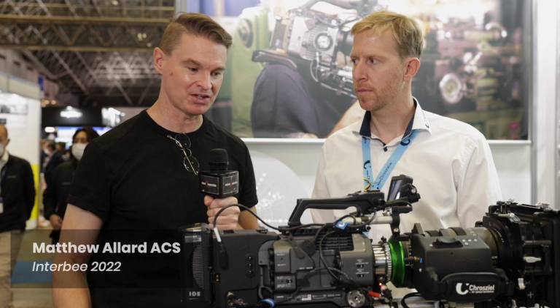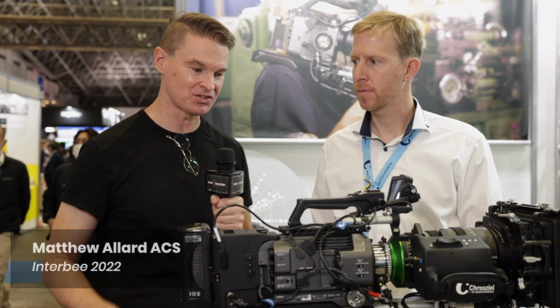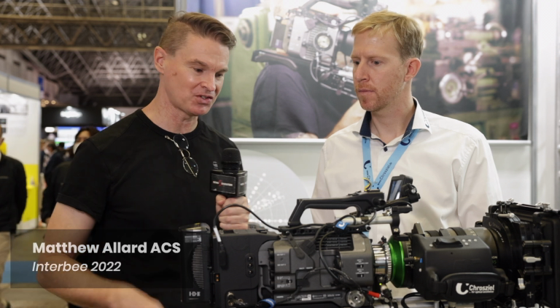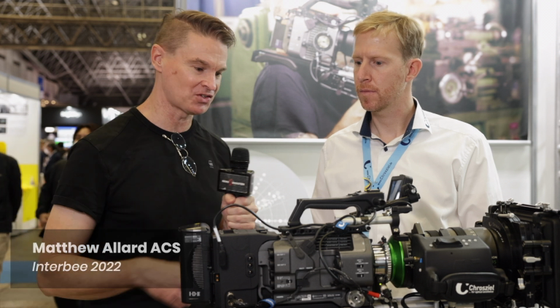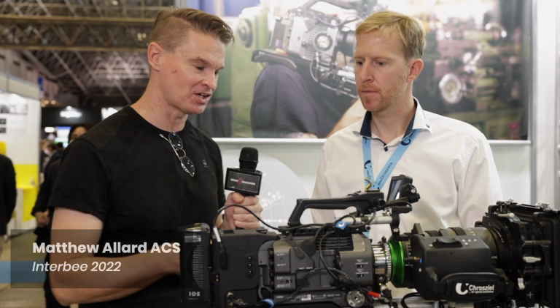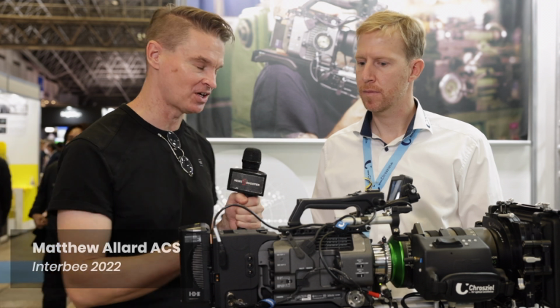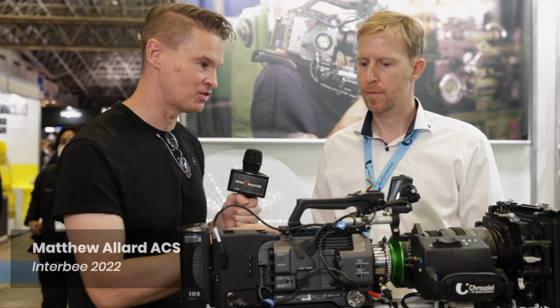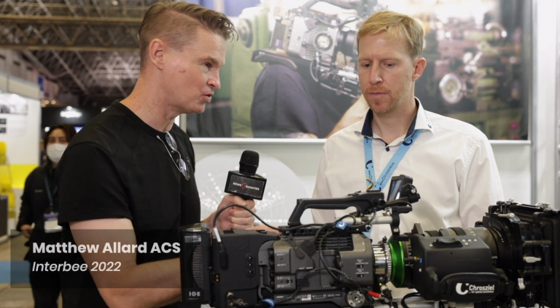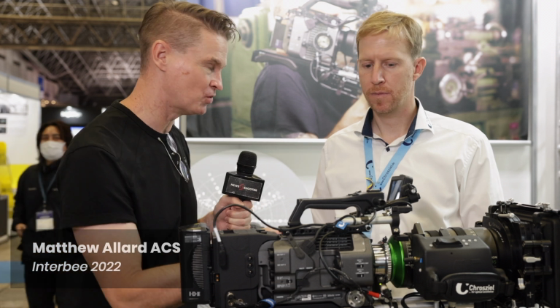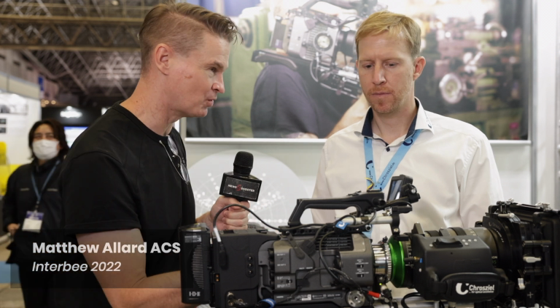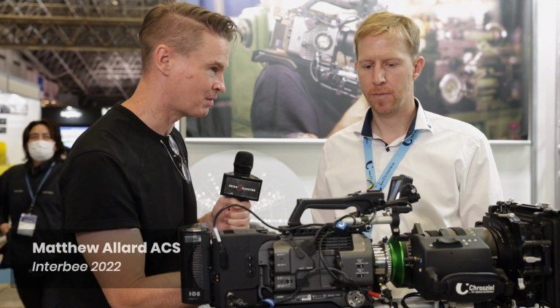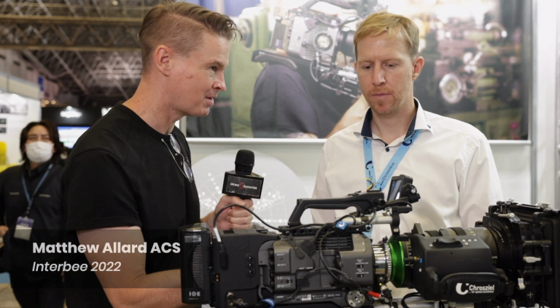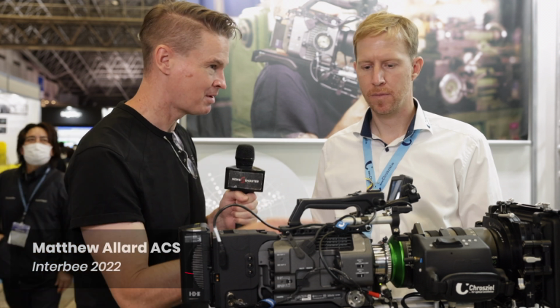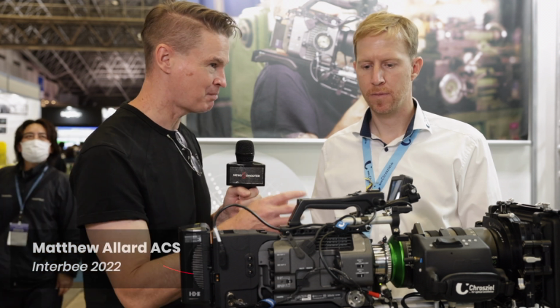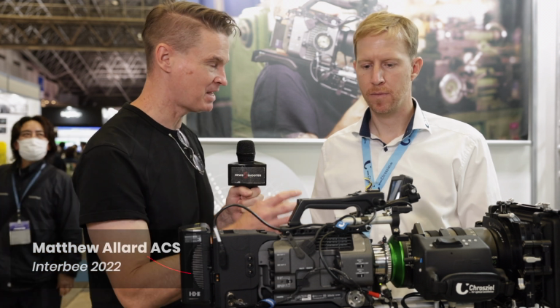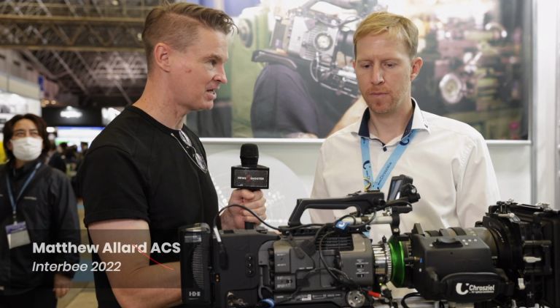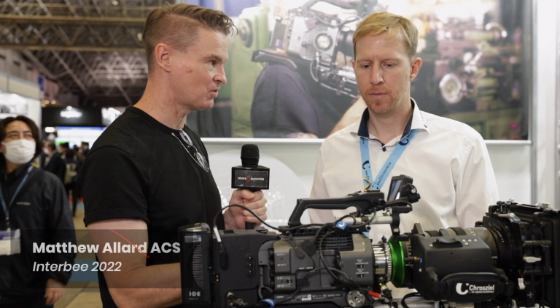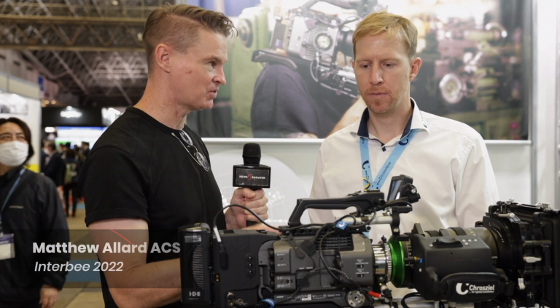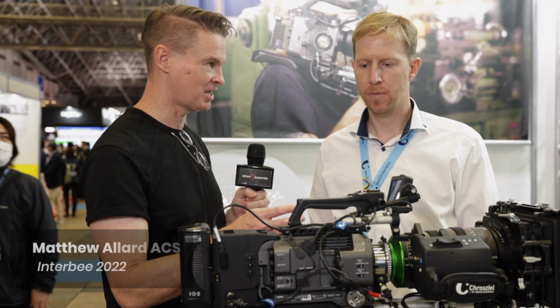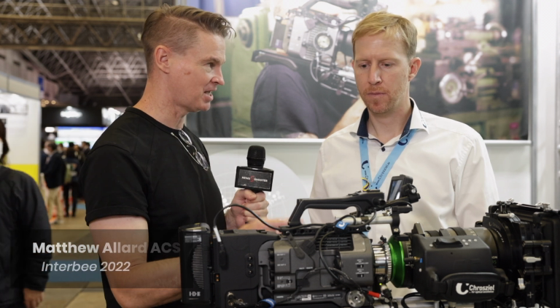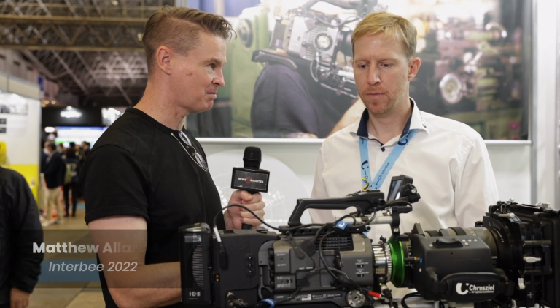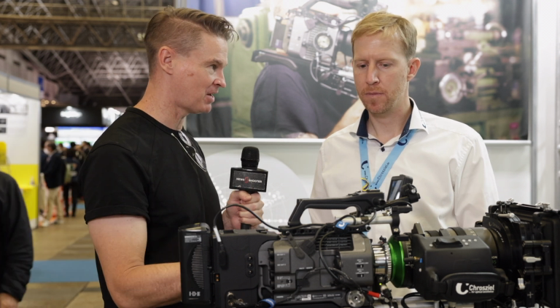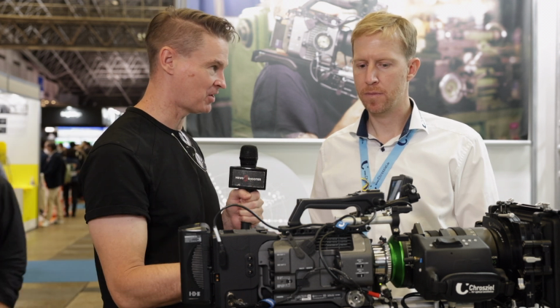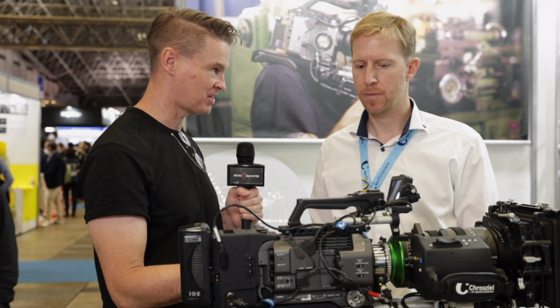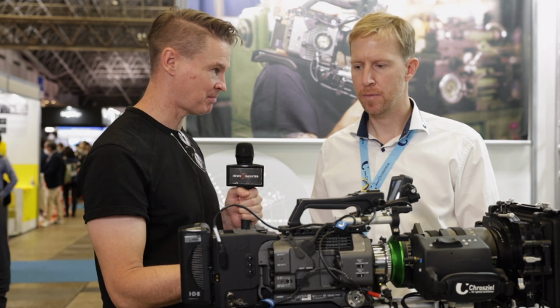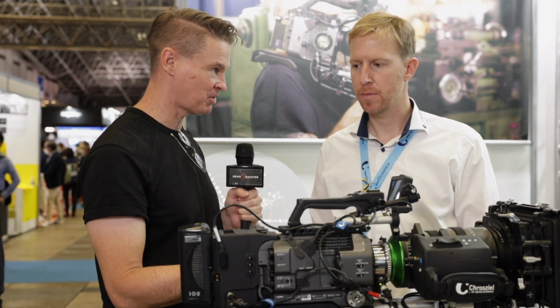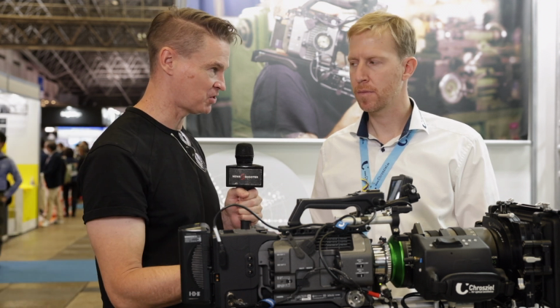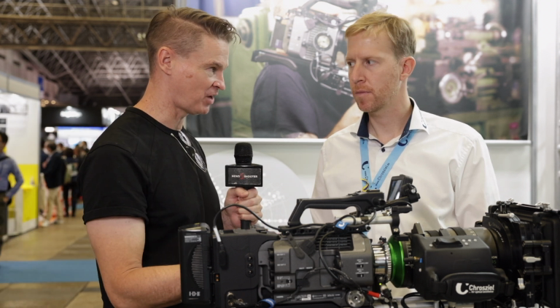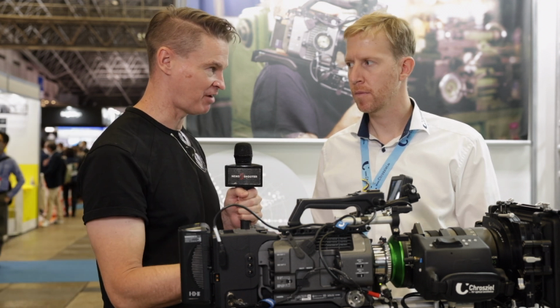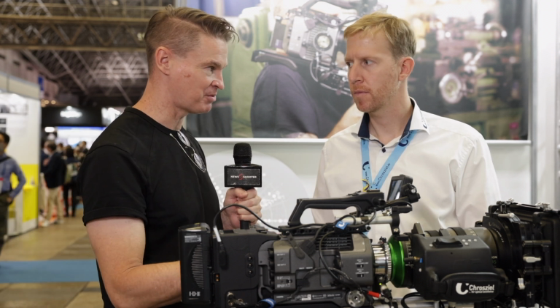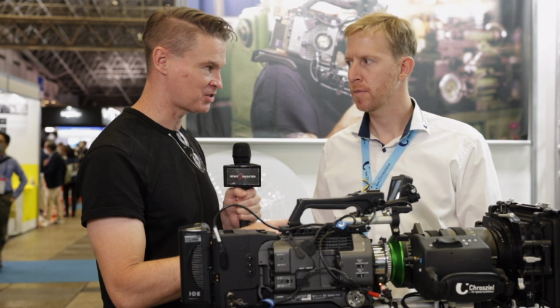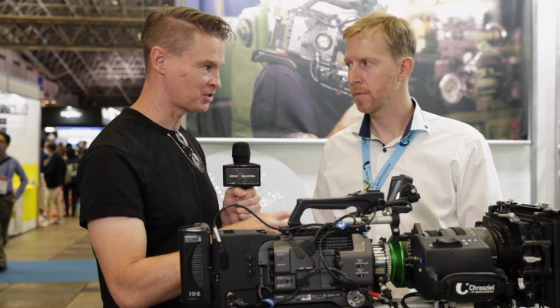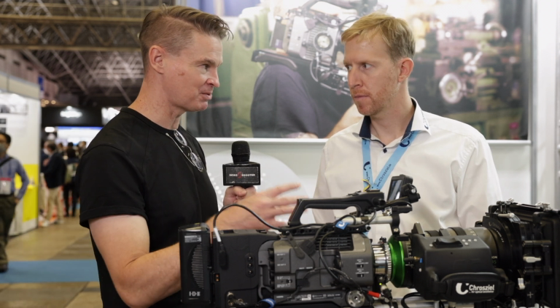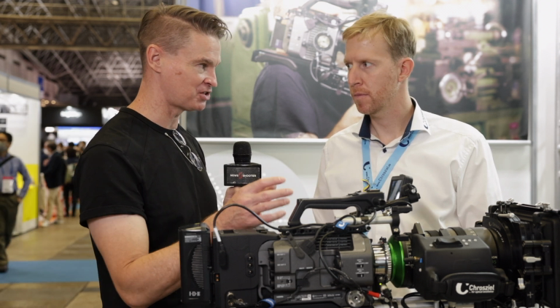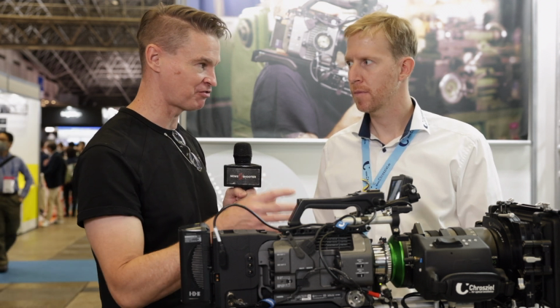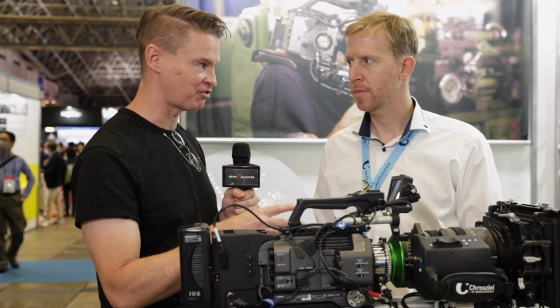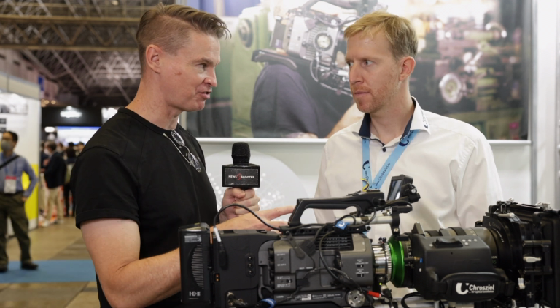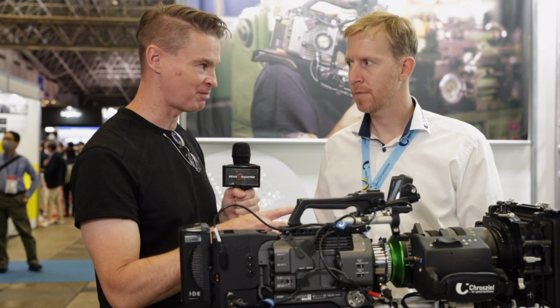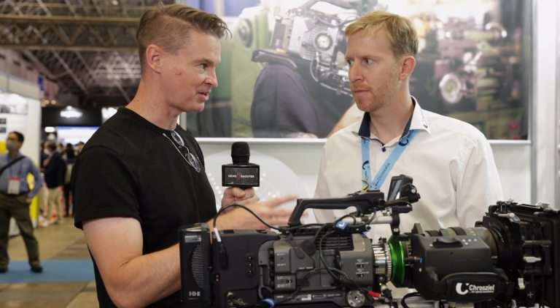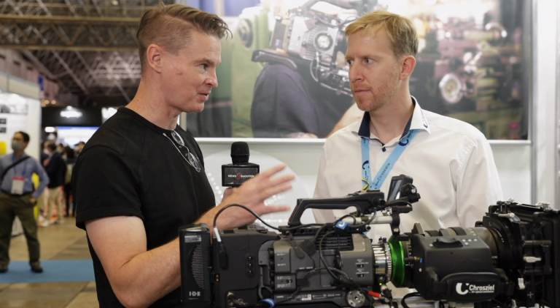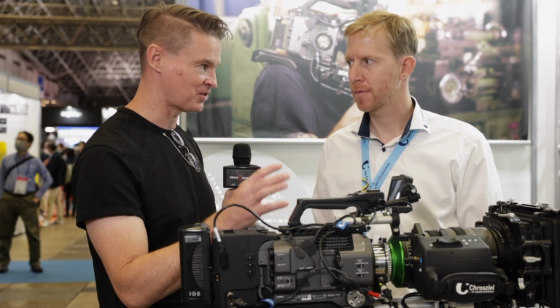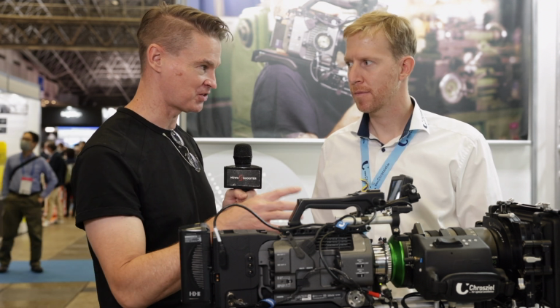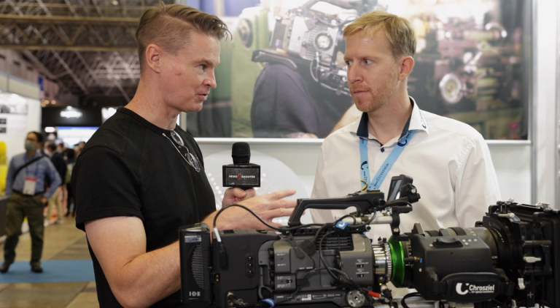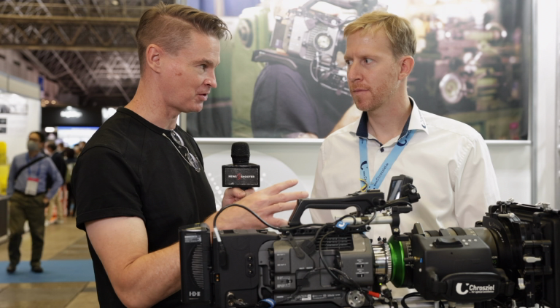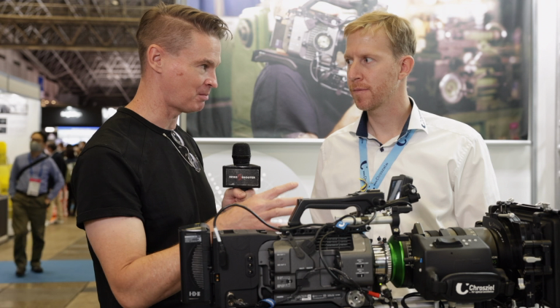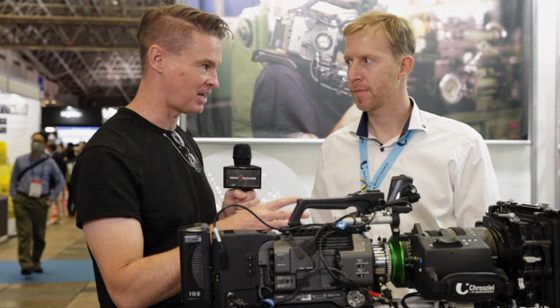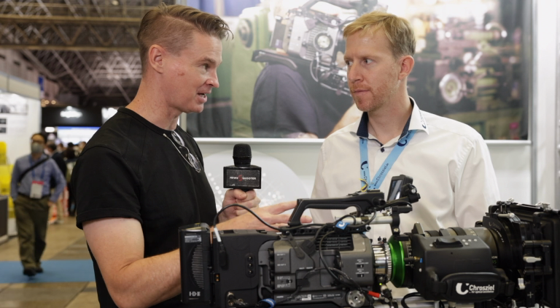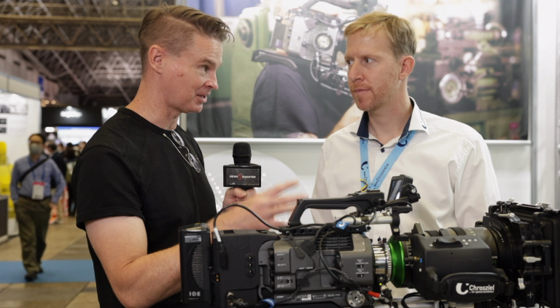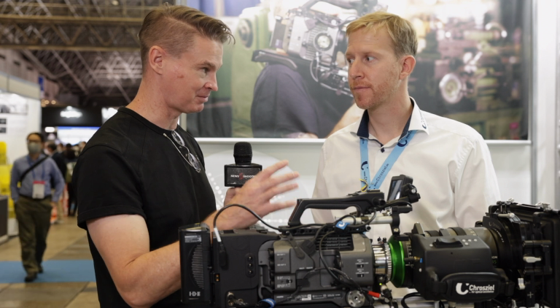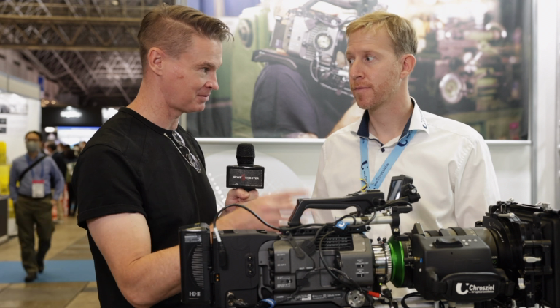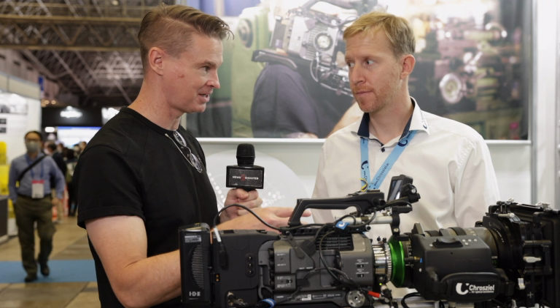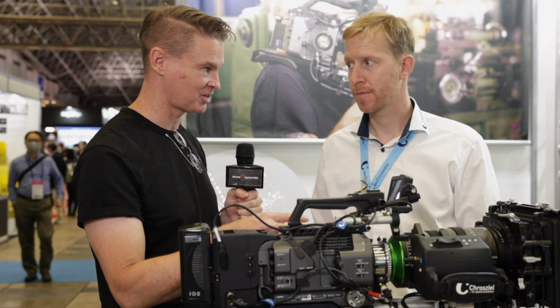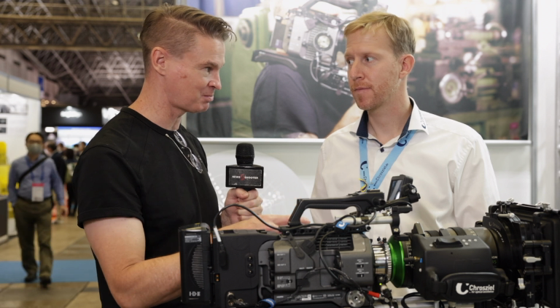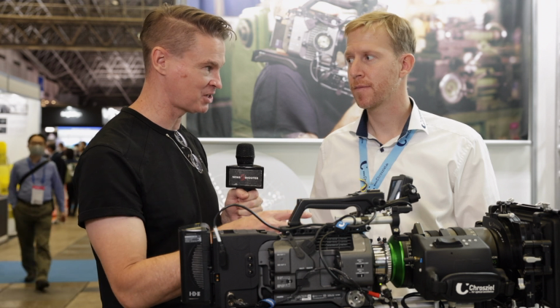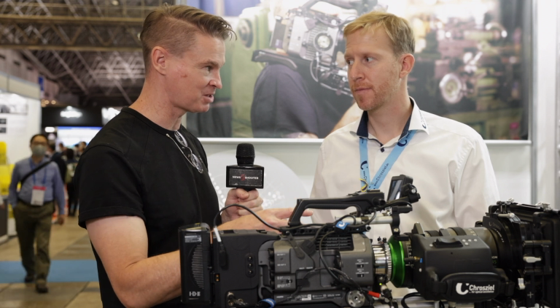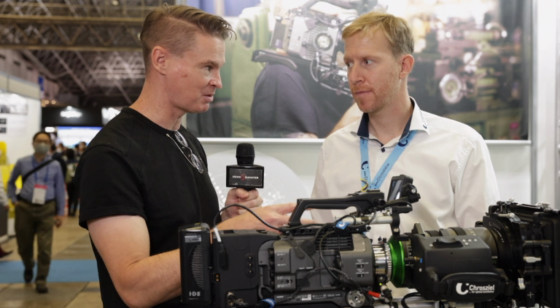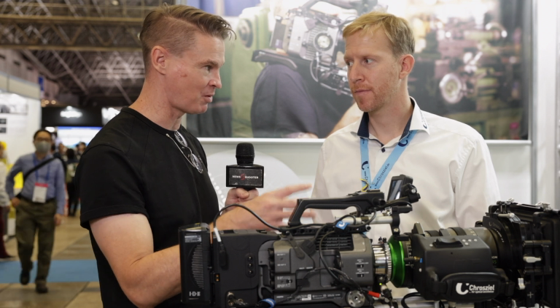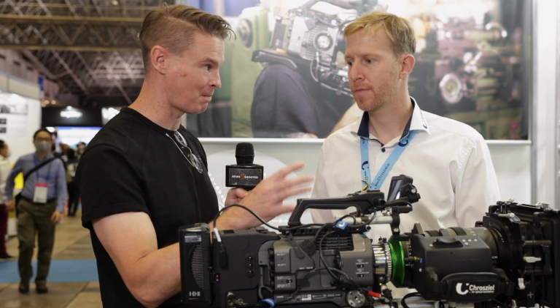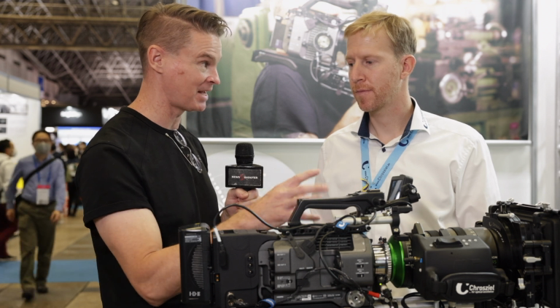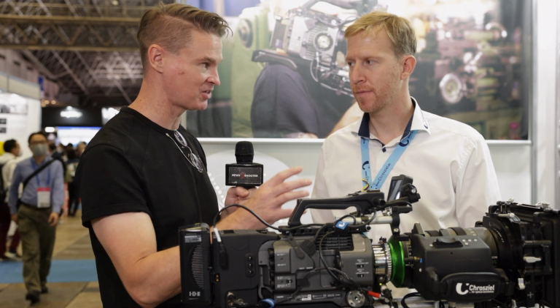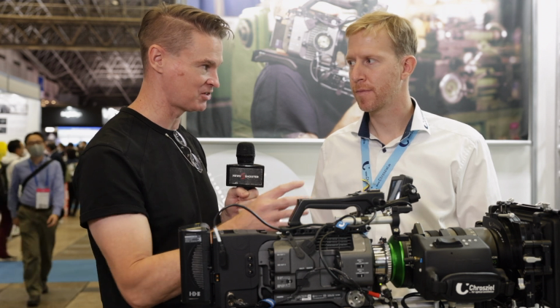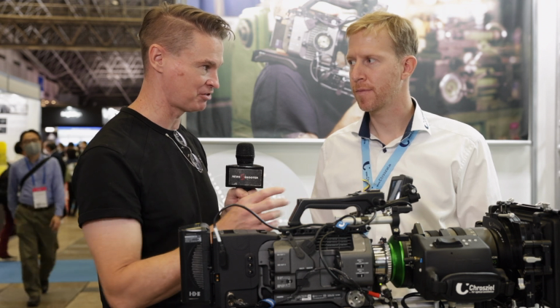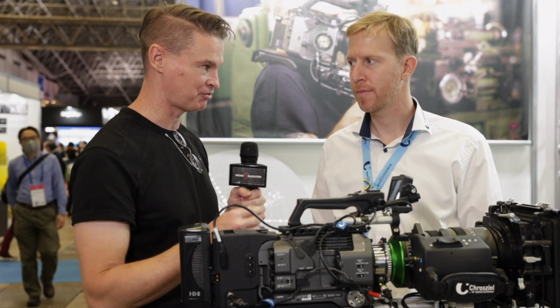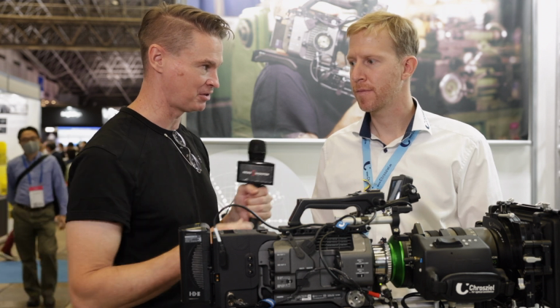Now, this is a new PL to E-mount adapter that you have, but it's a little bit different from other ones that are on the market. Explain to me what makes it different.